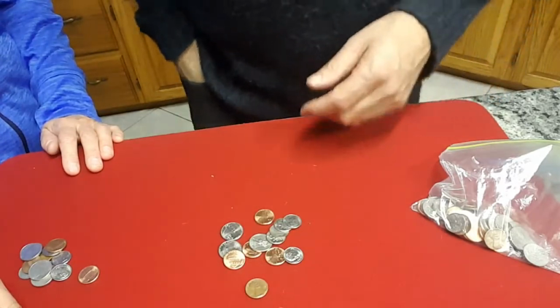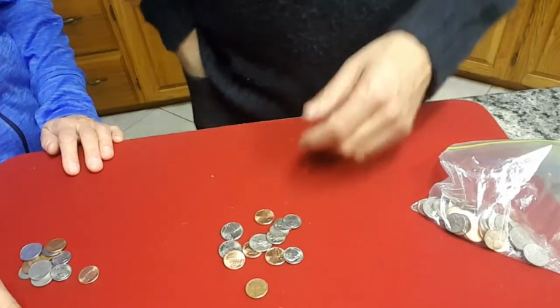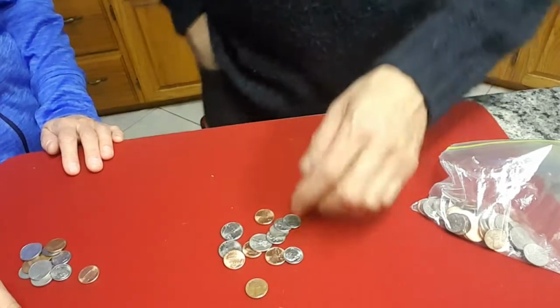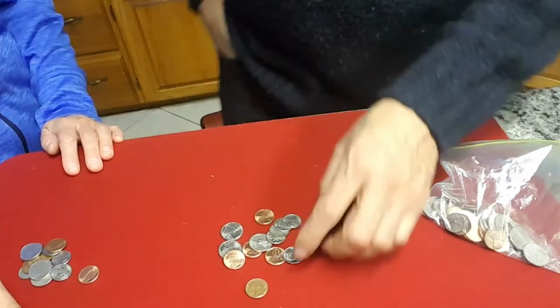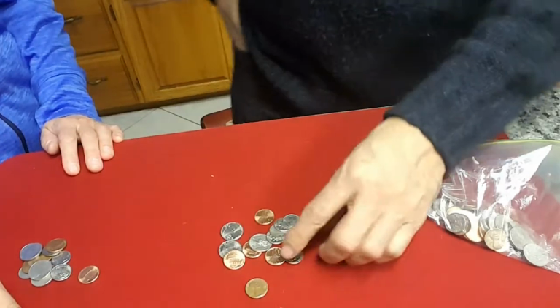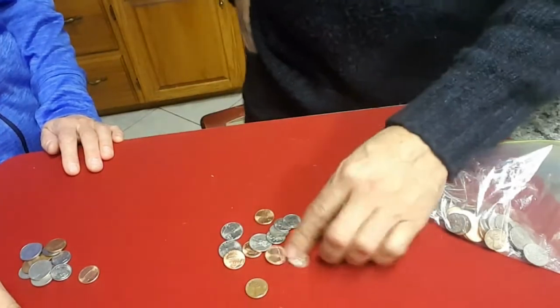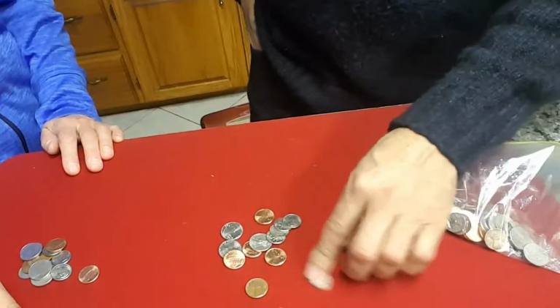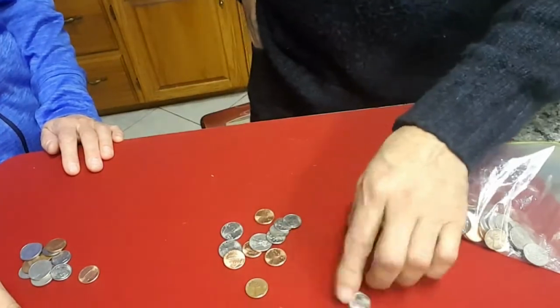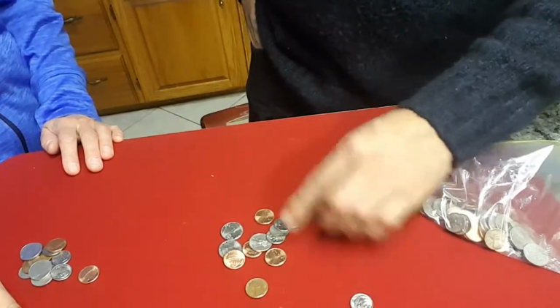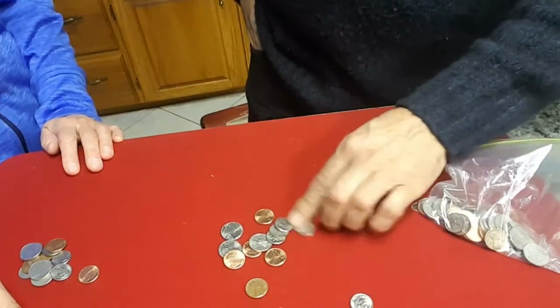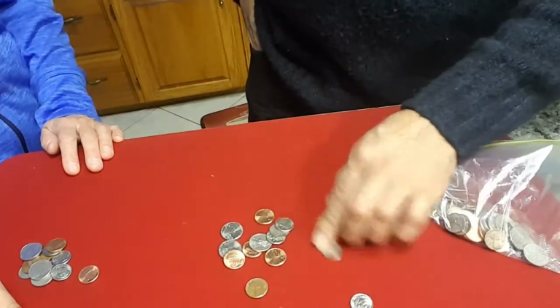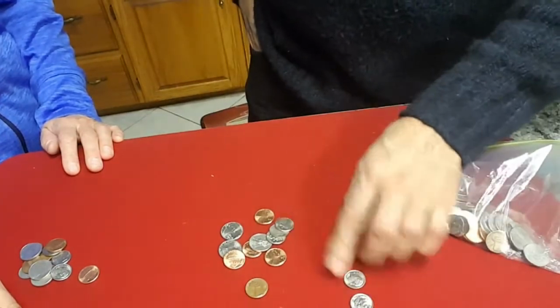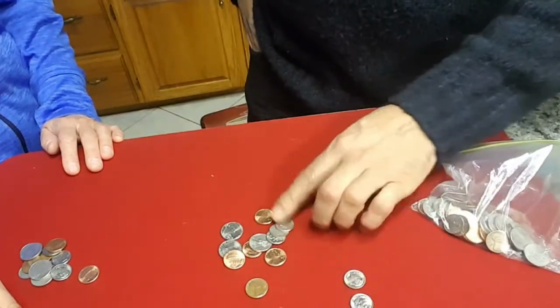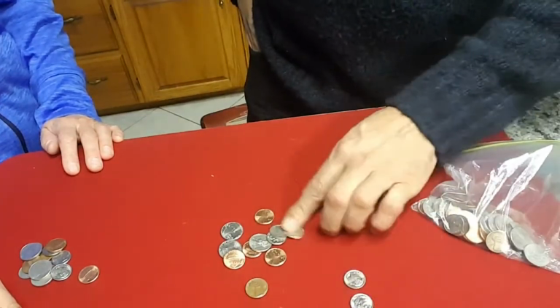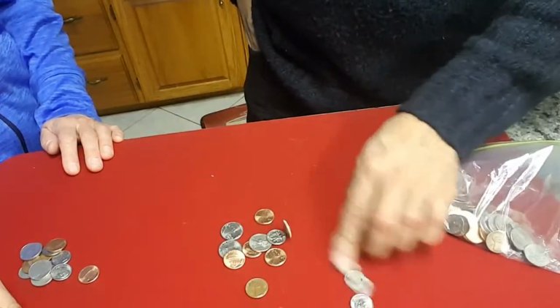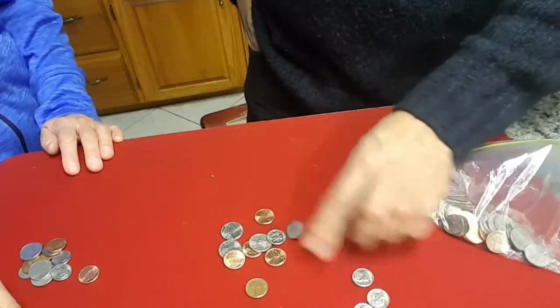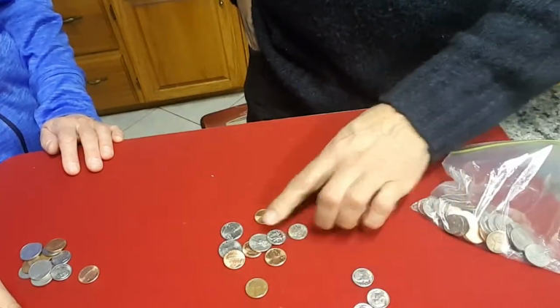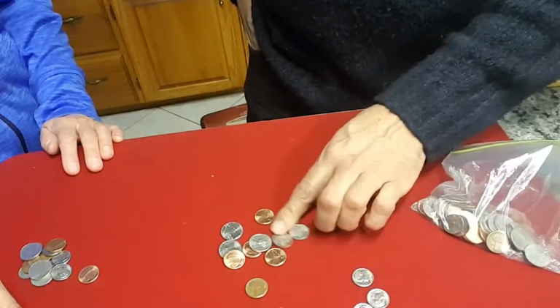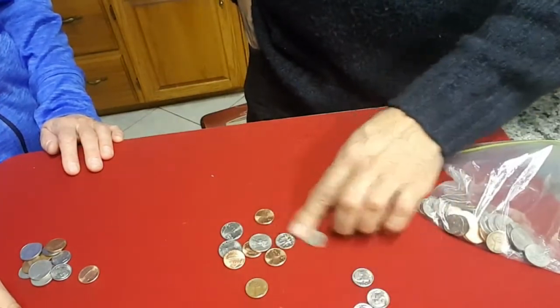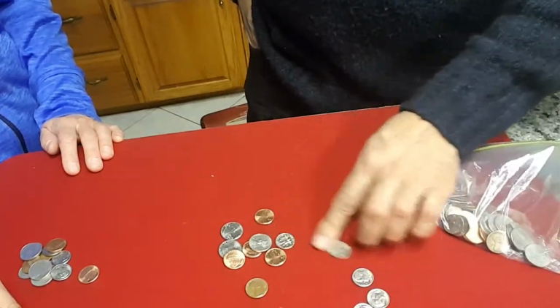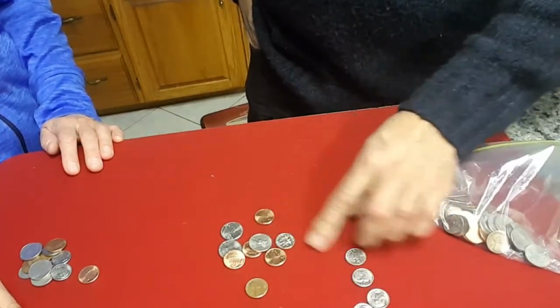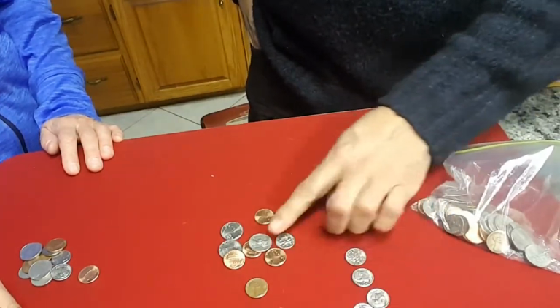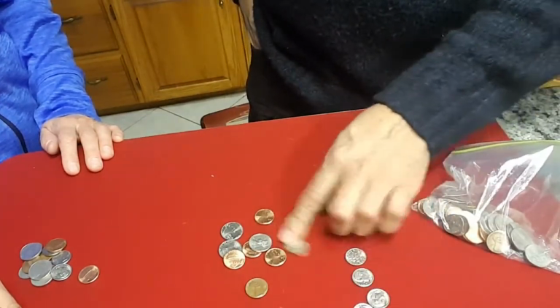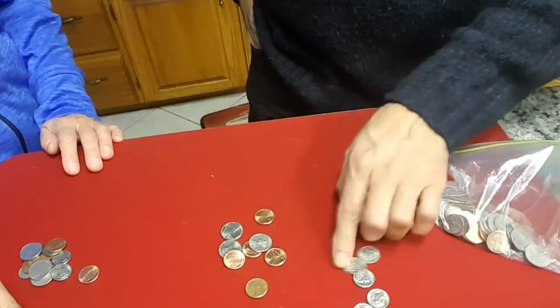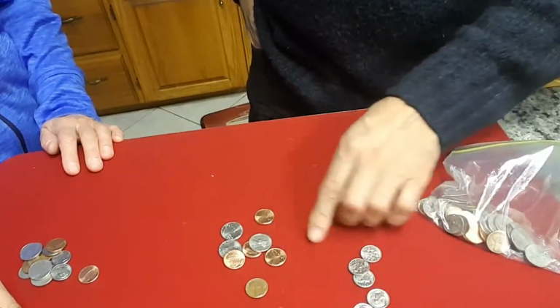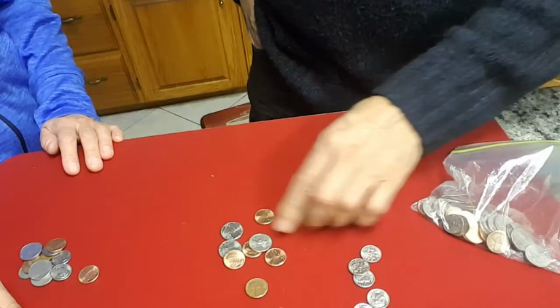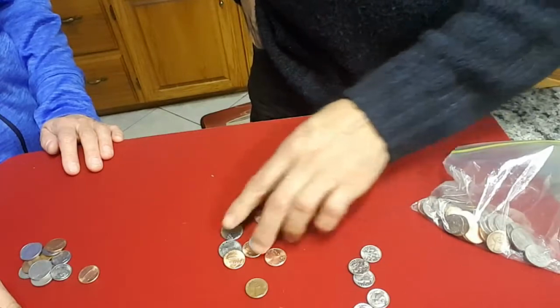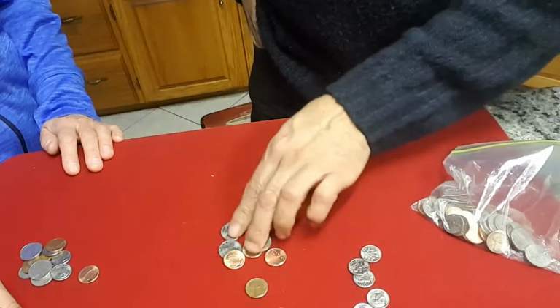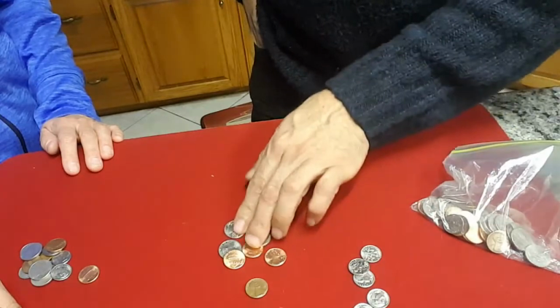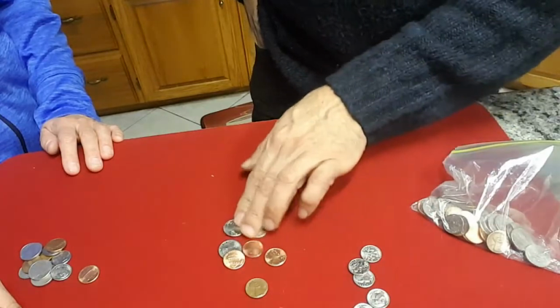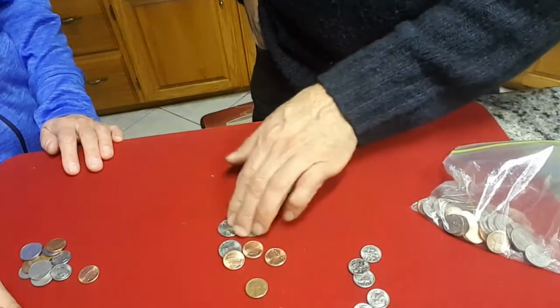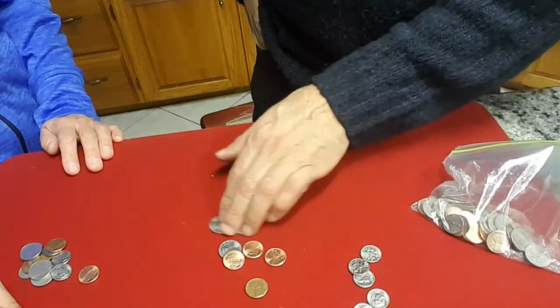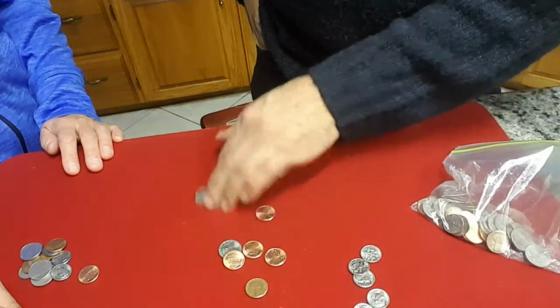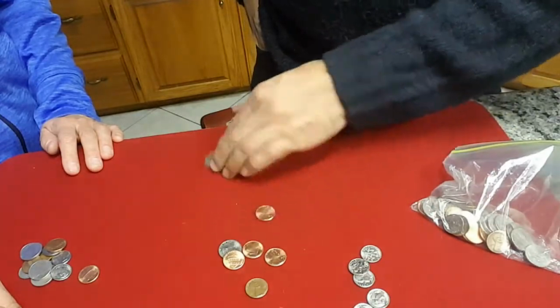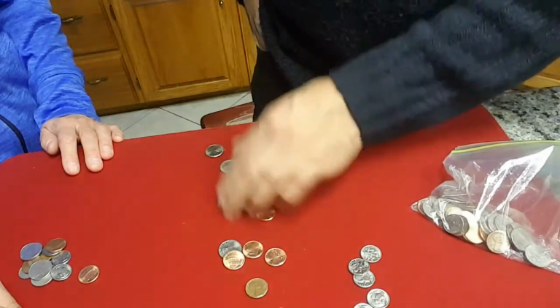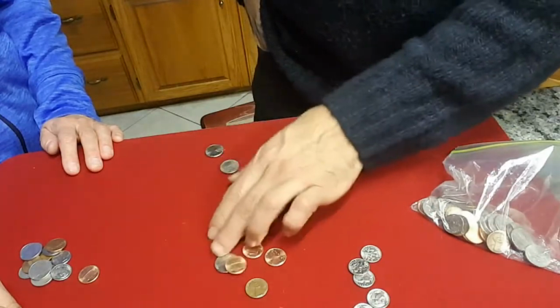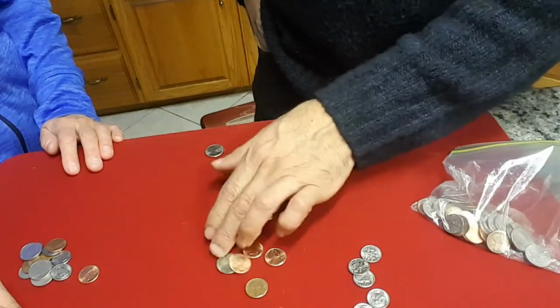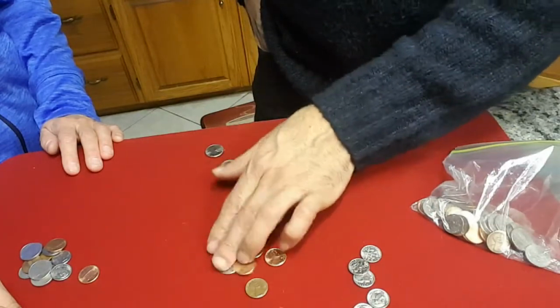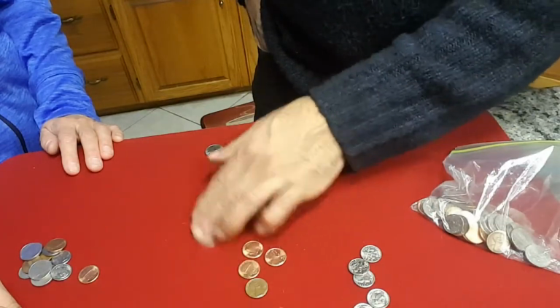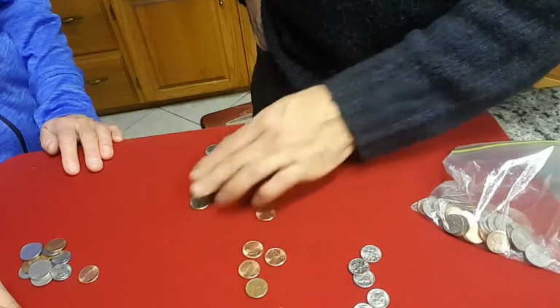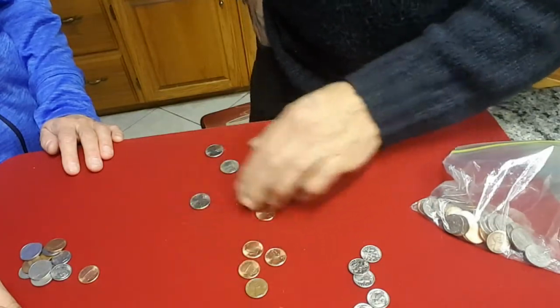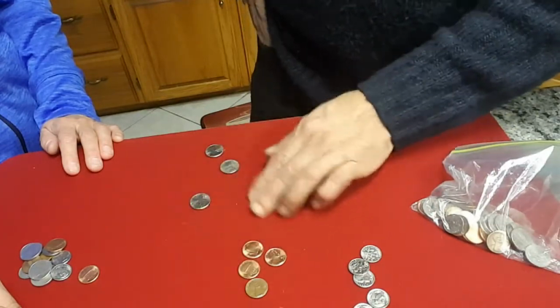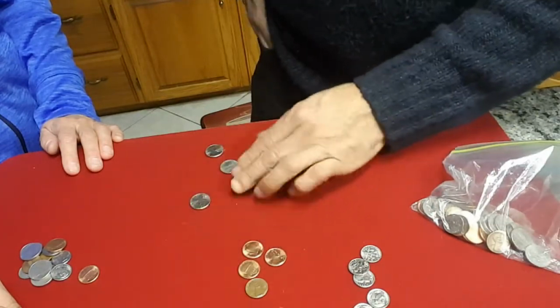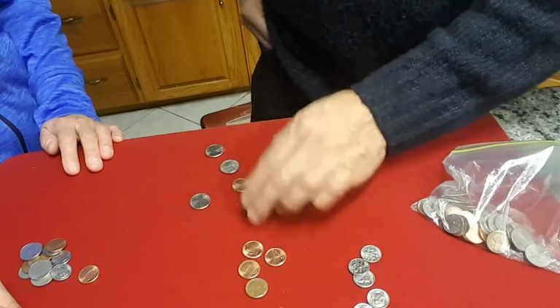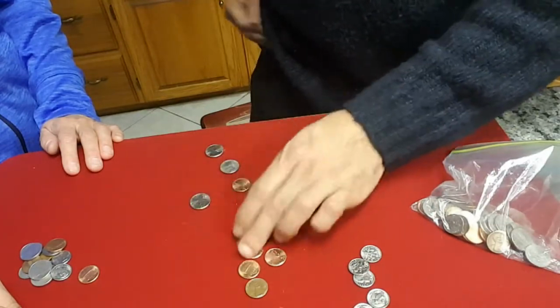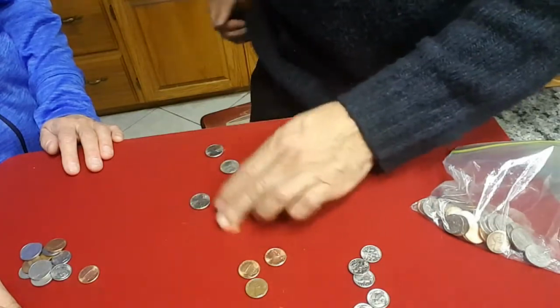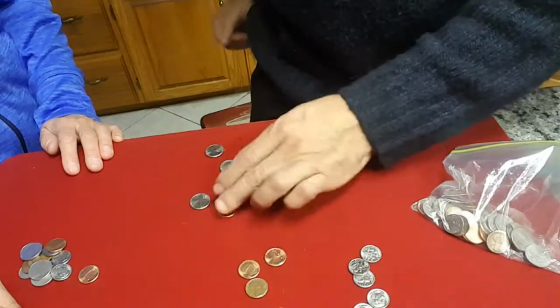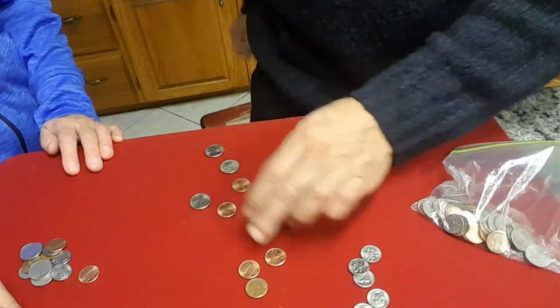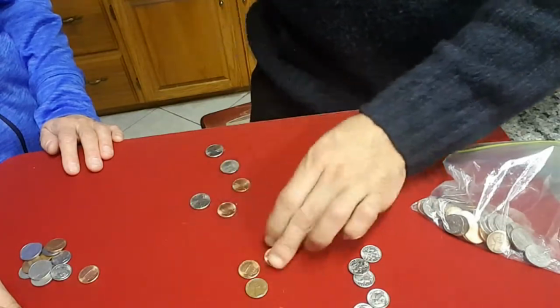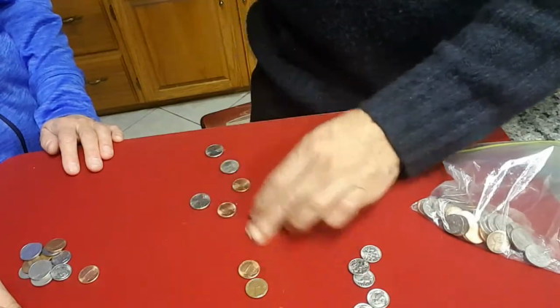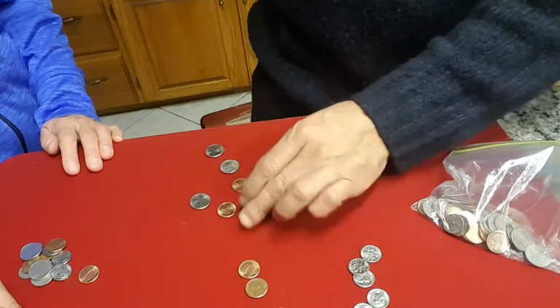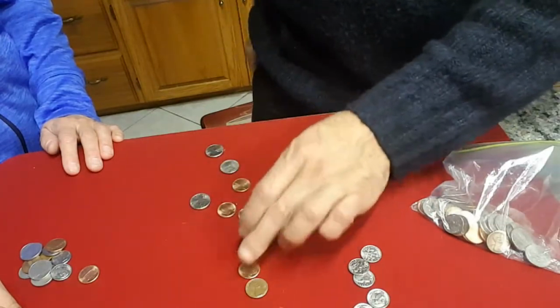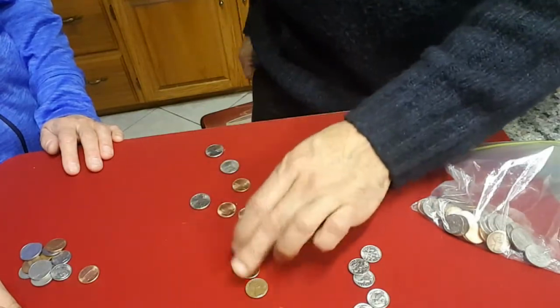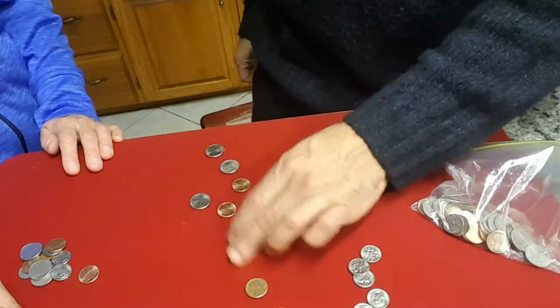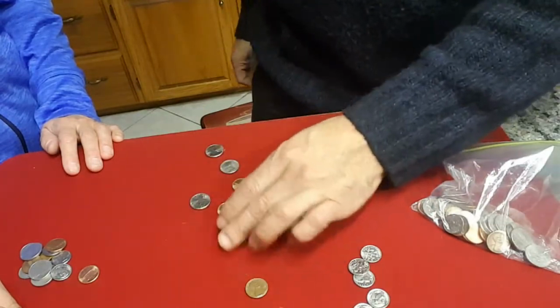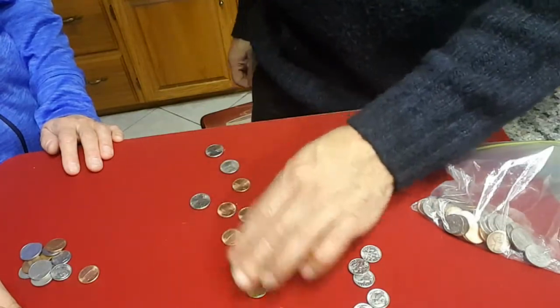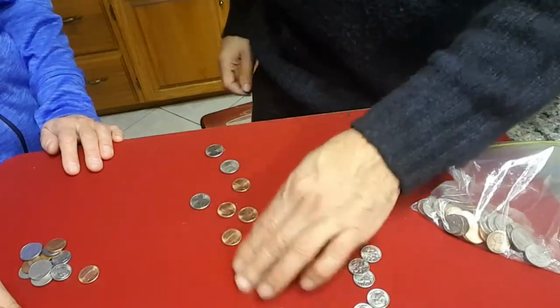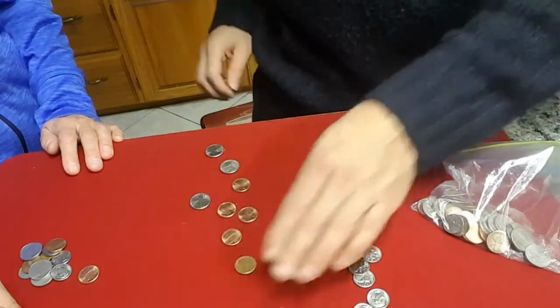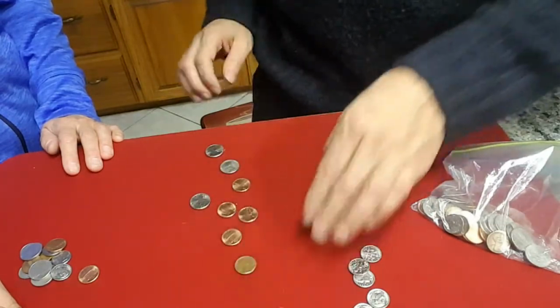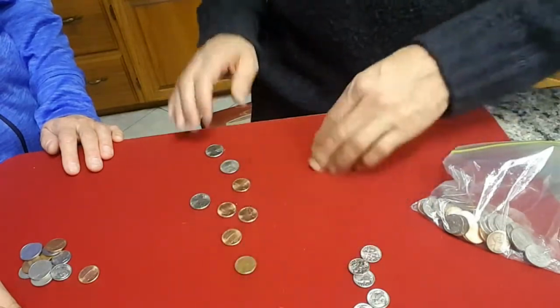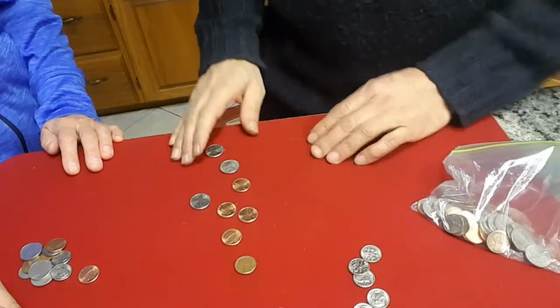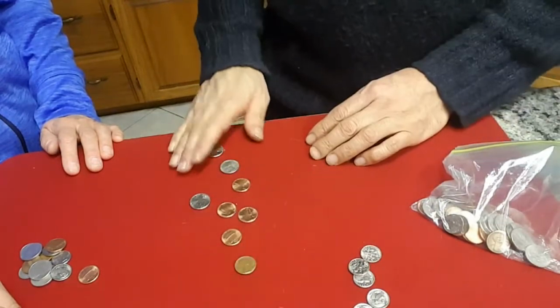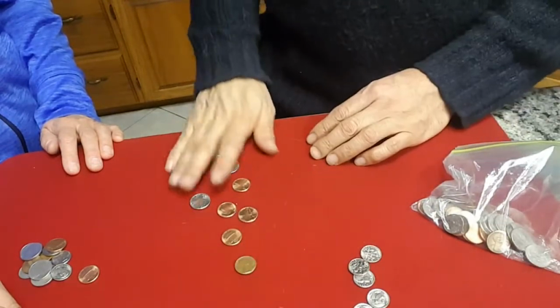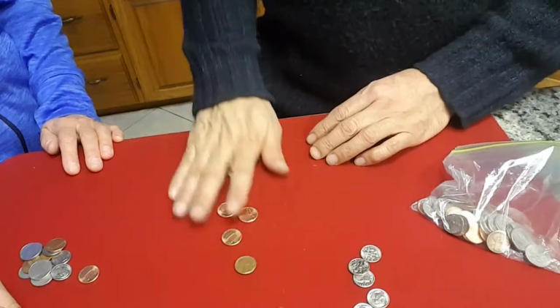So let's see, we've got 10, 20, 30, 40, 50, 65, 66, 67, 68, 69, 70.